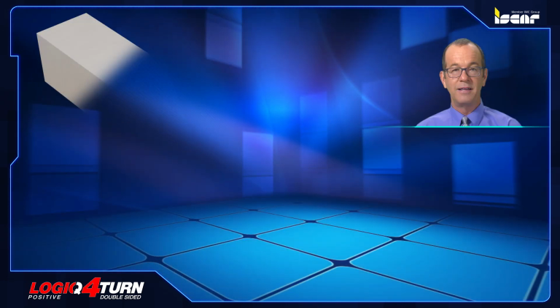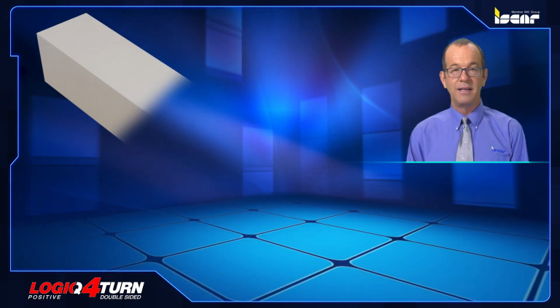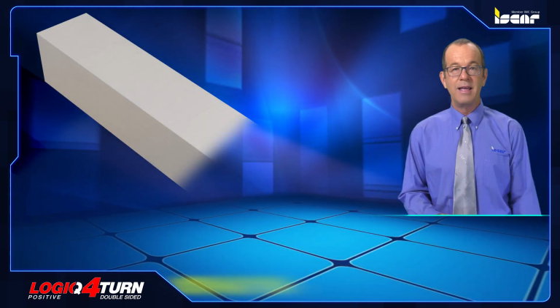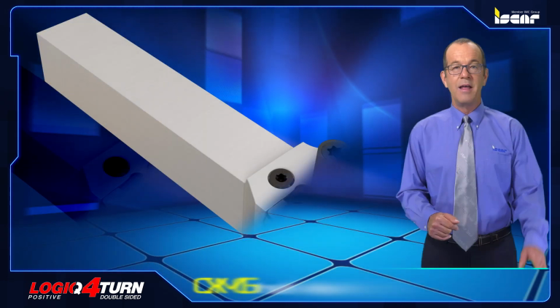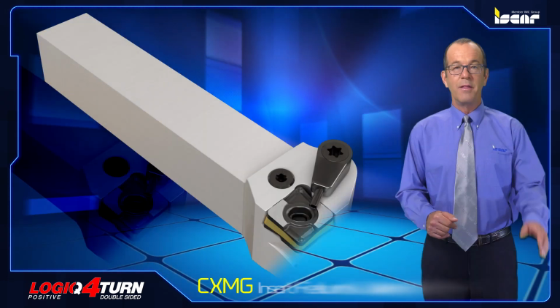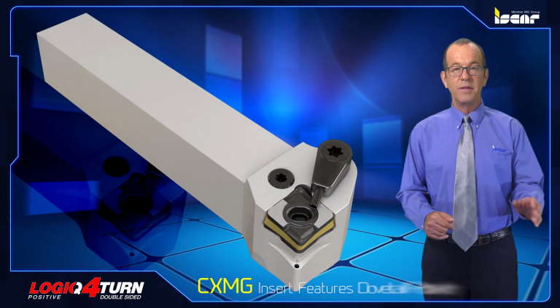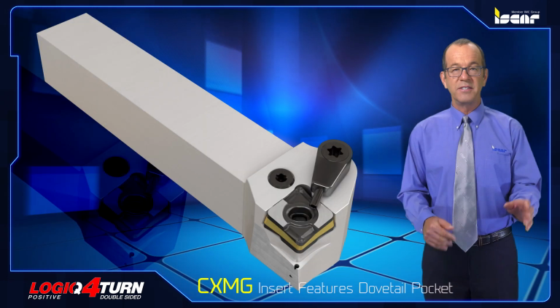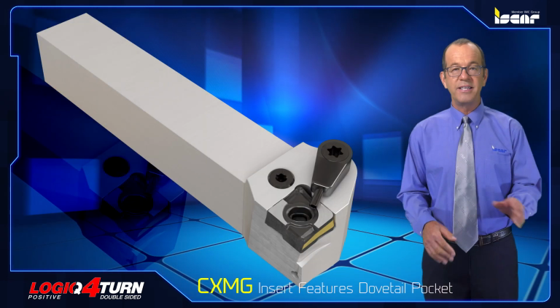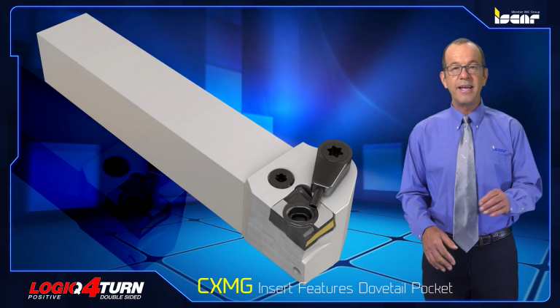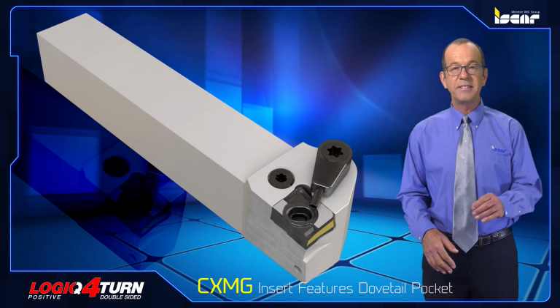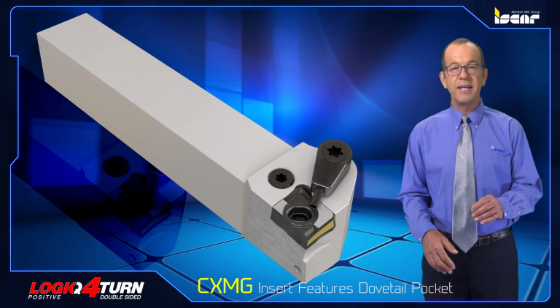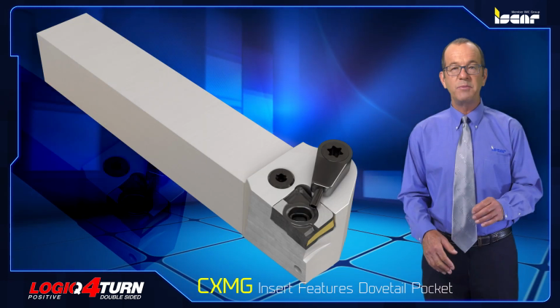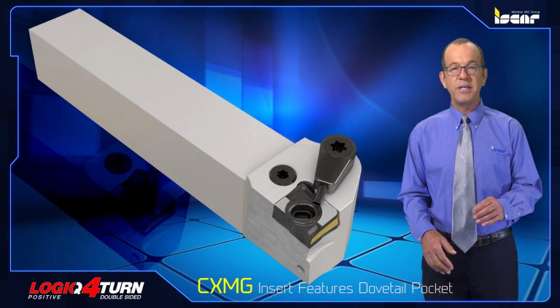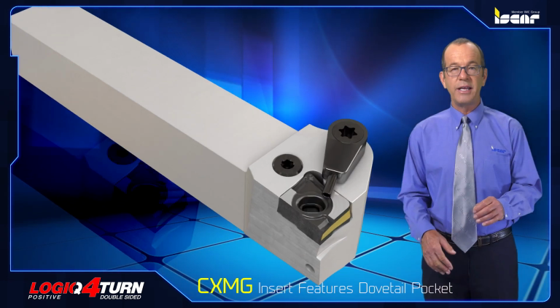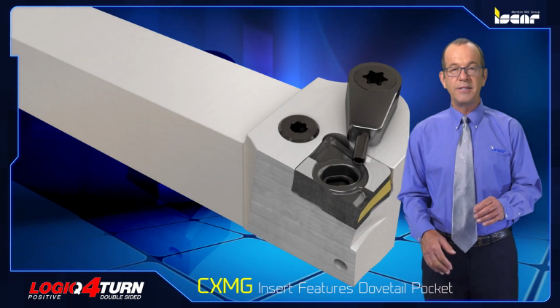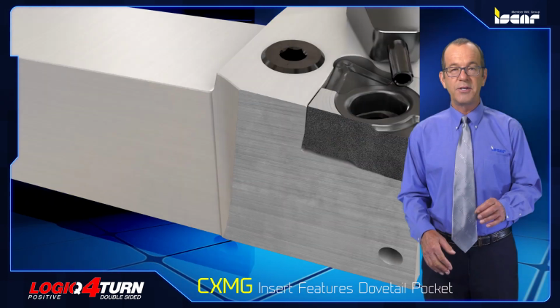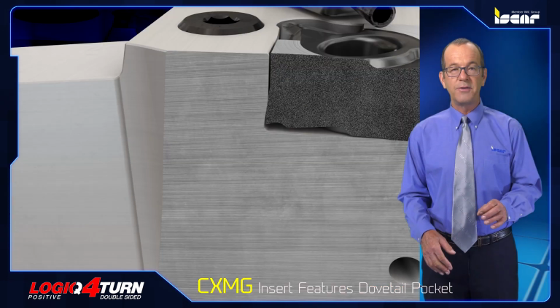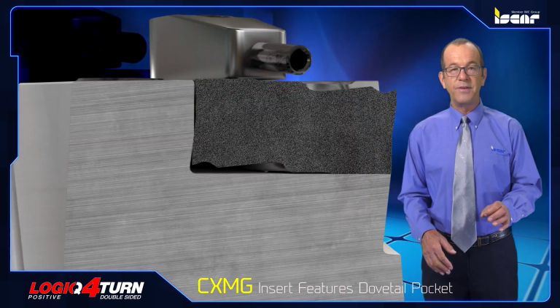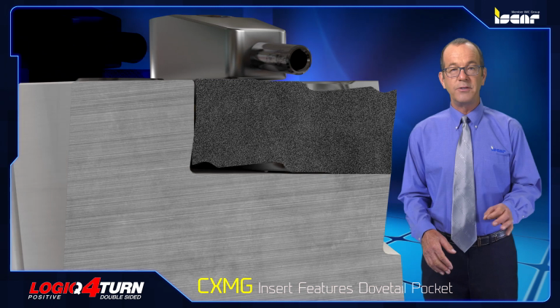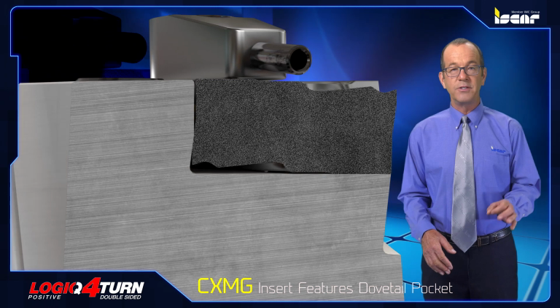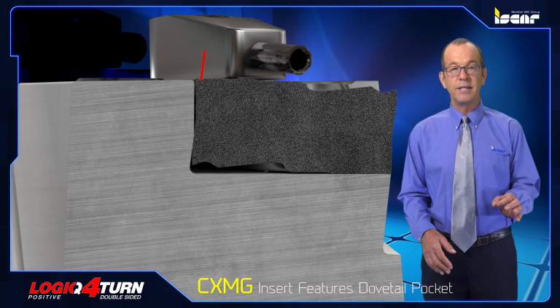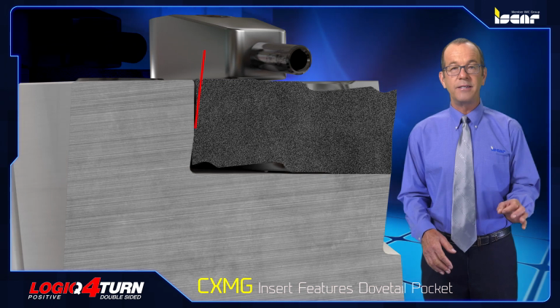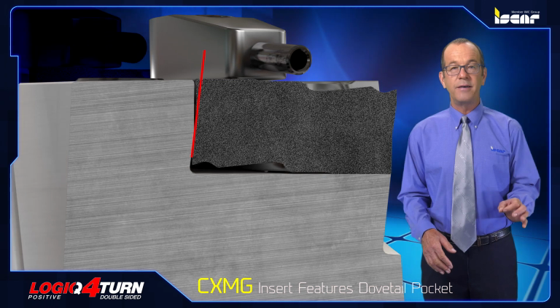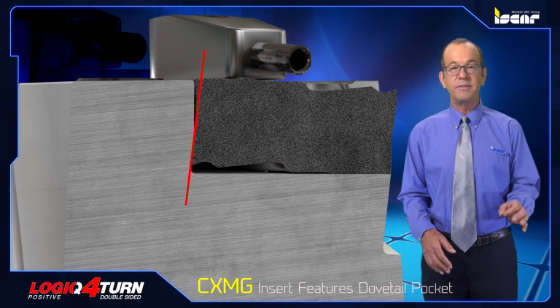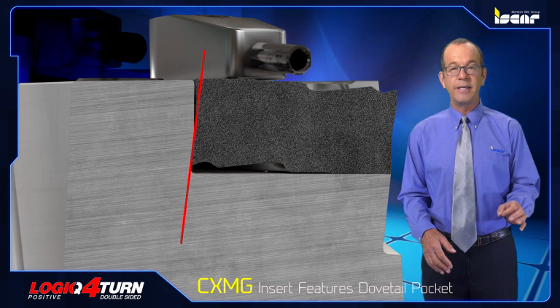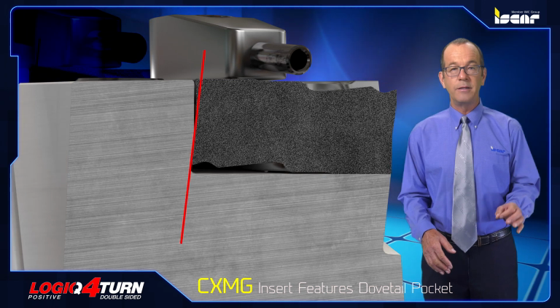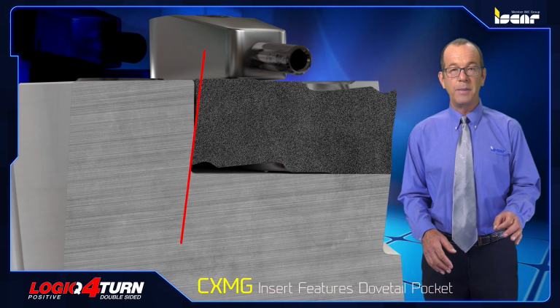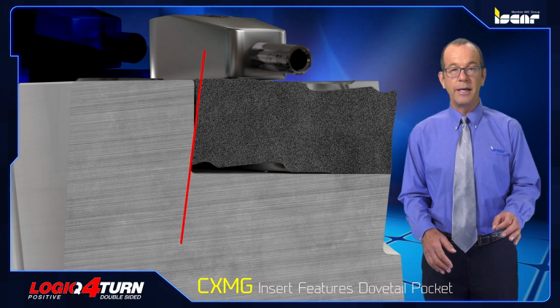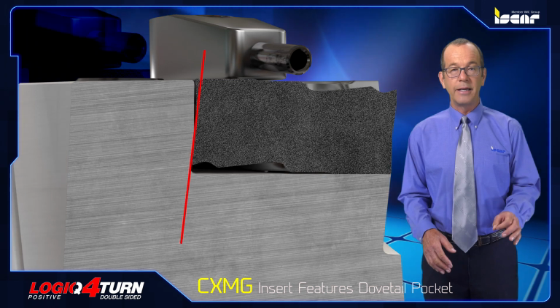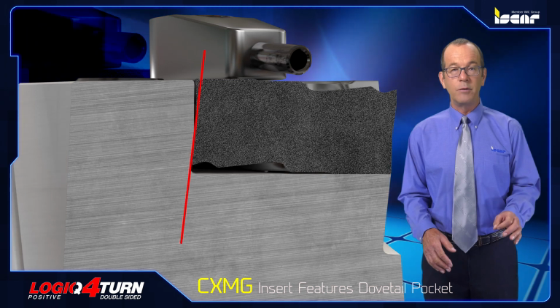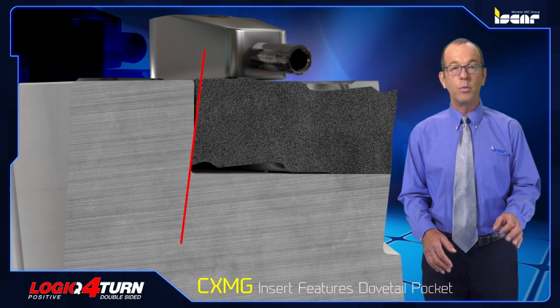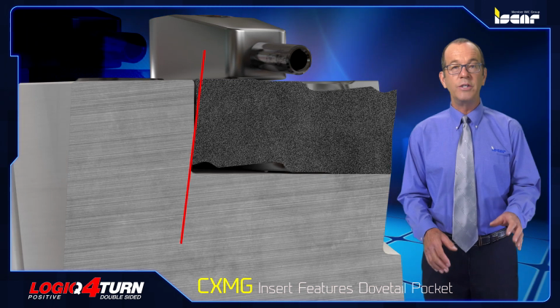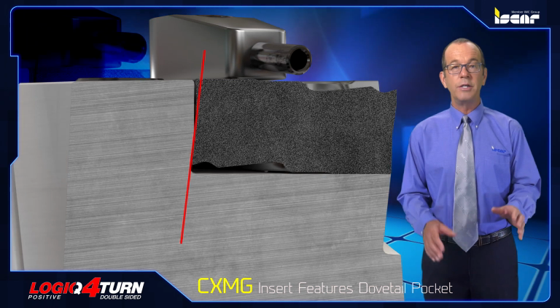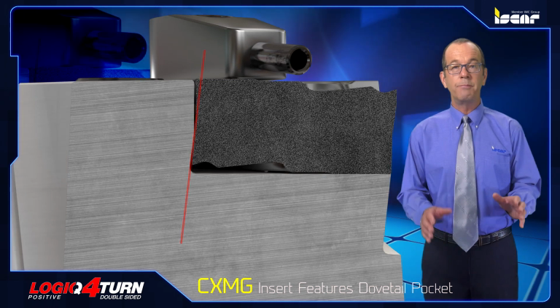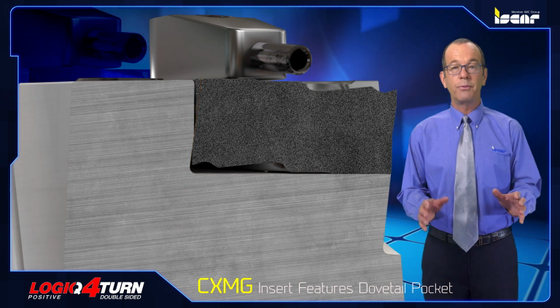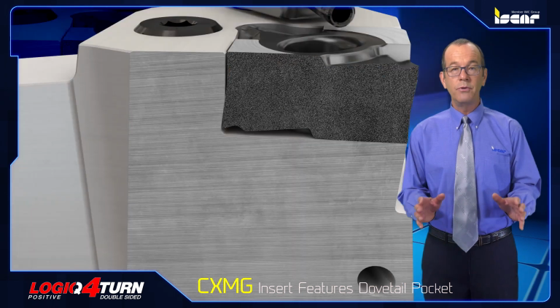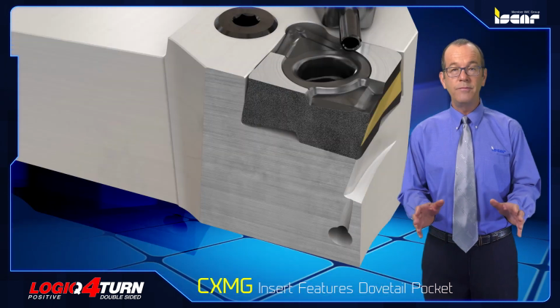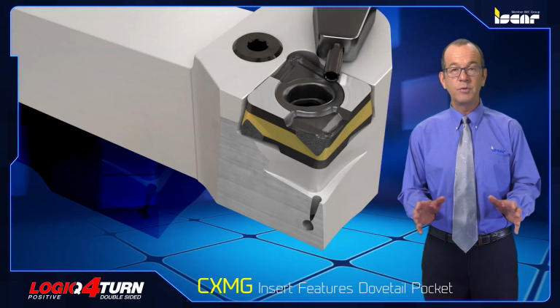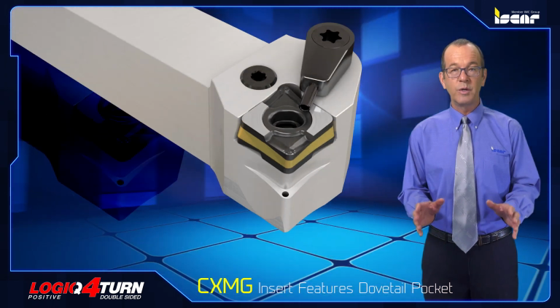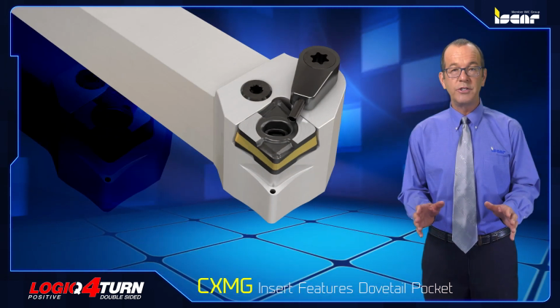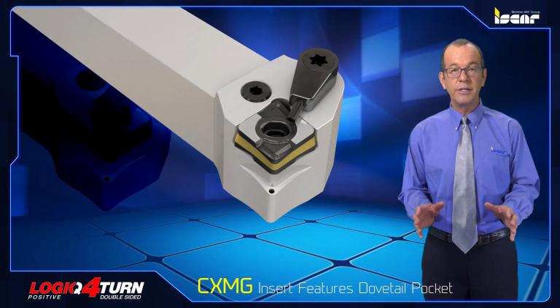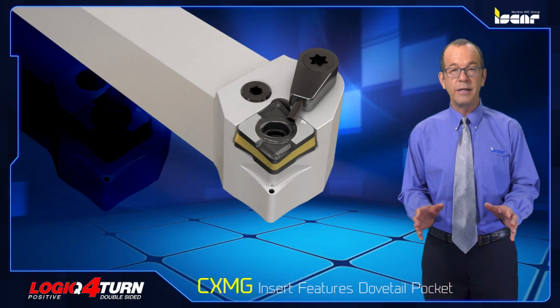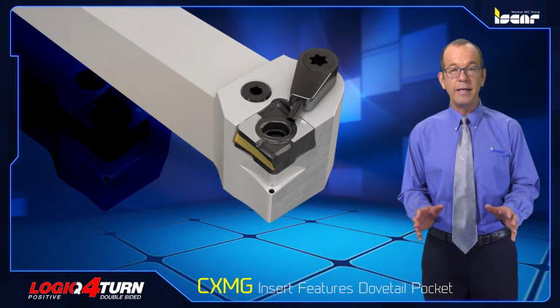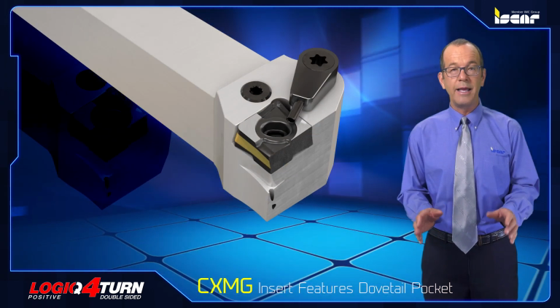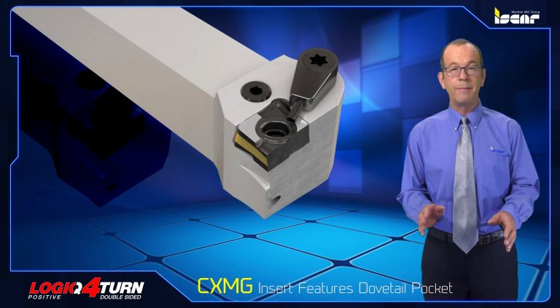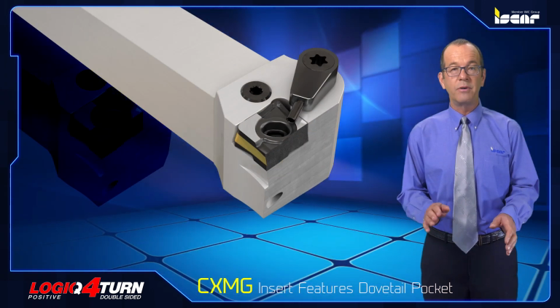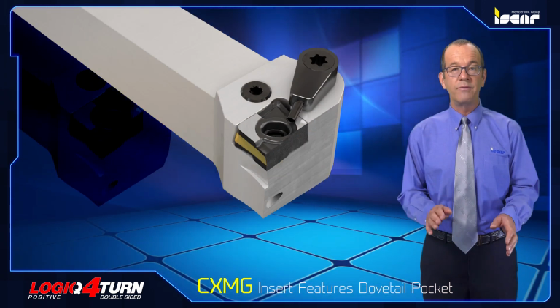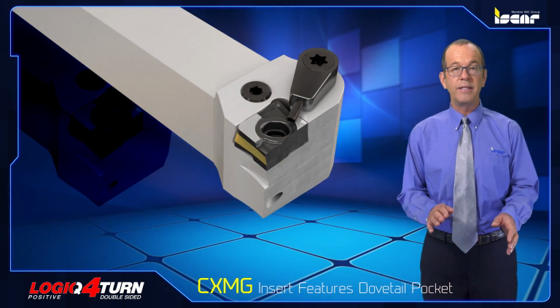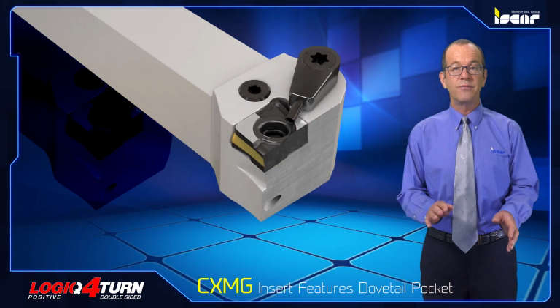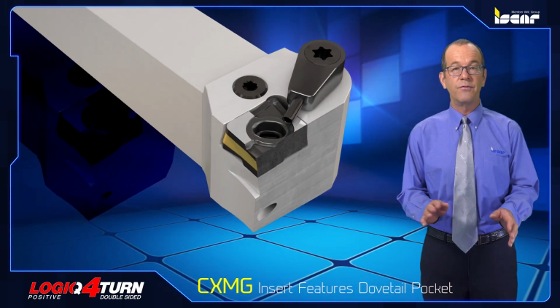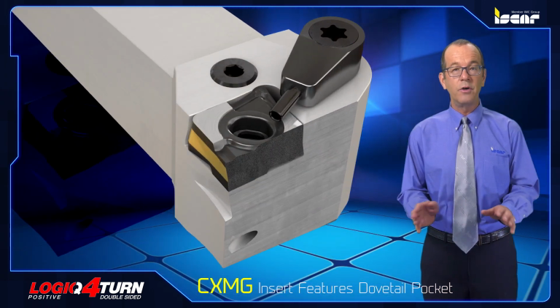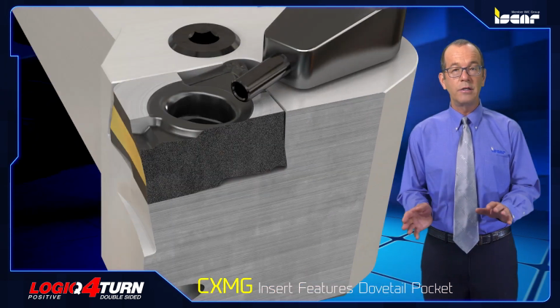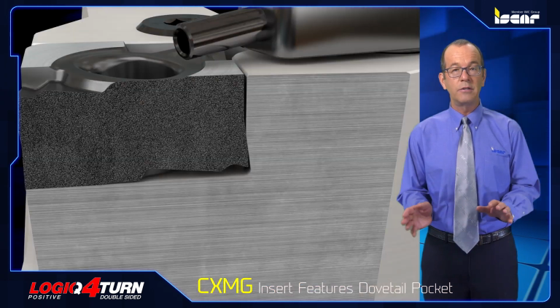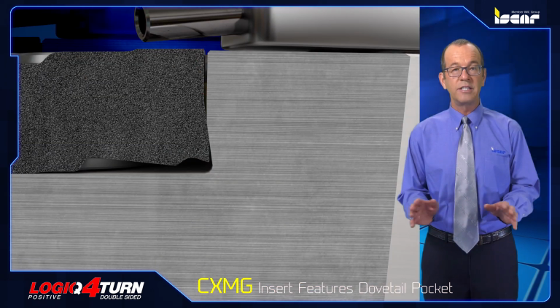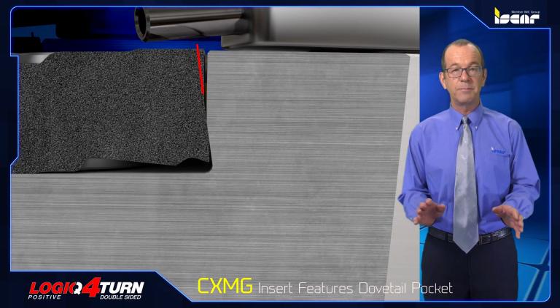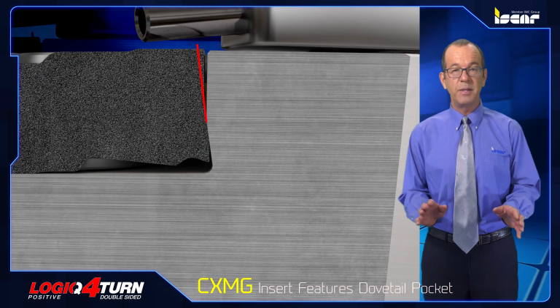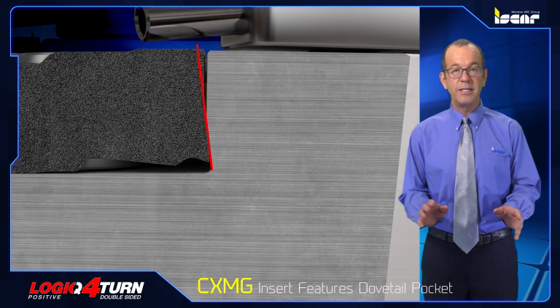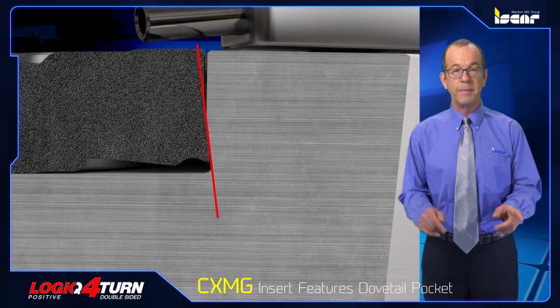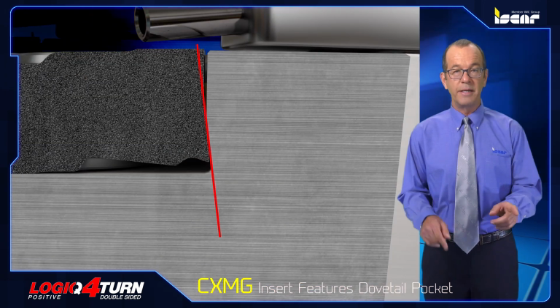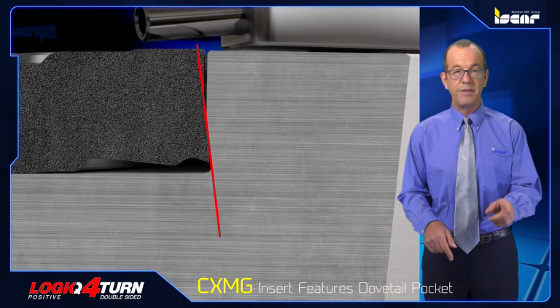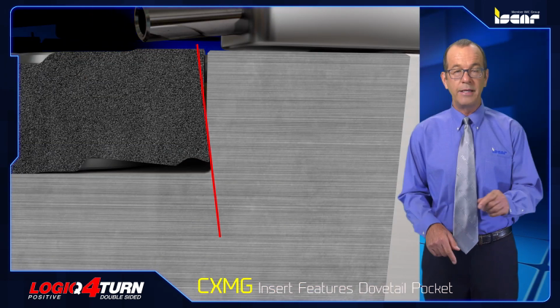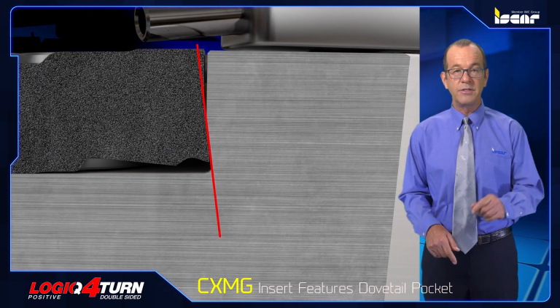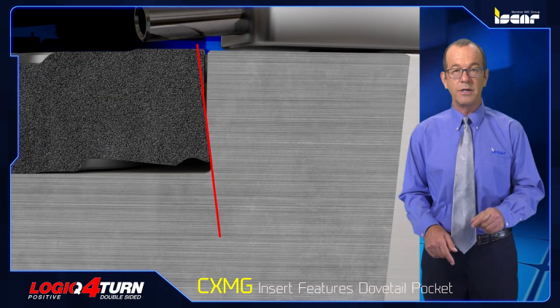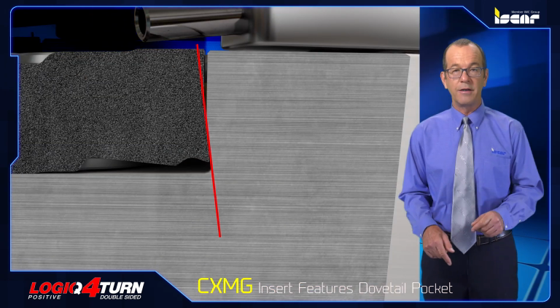The CXMG insert features a dovetail pocket which improves rigidity and prevents vertical displacement of the insert.